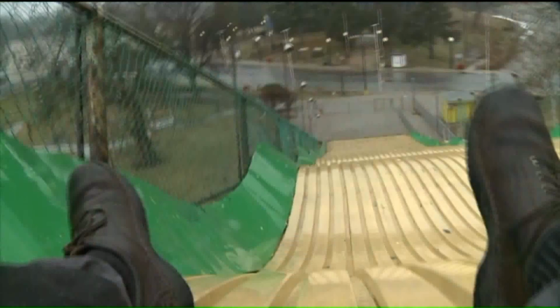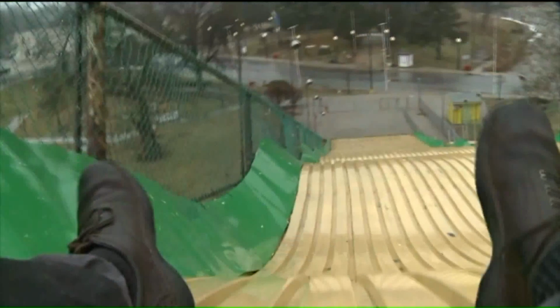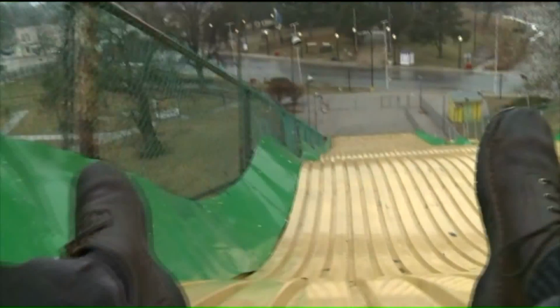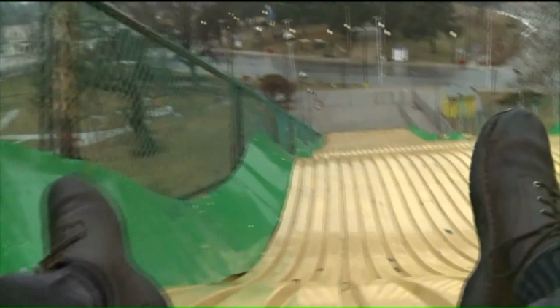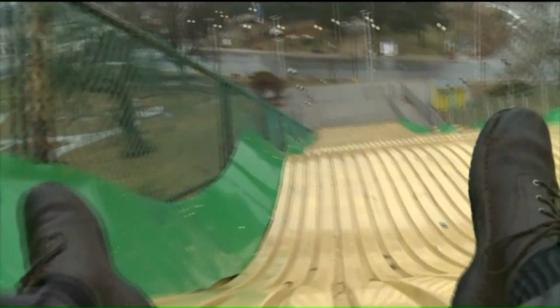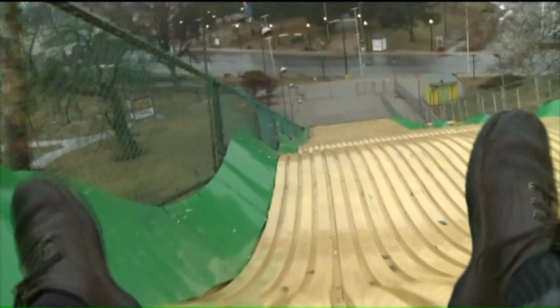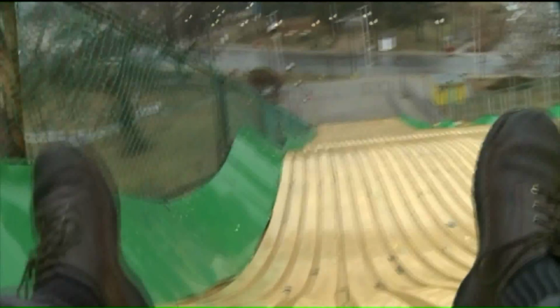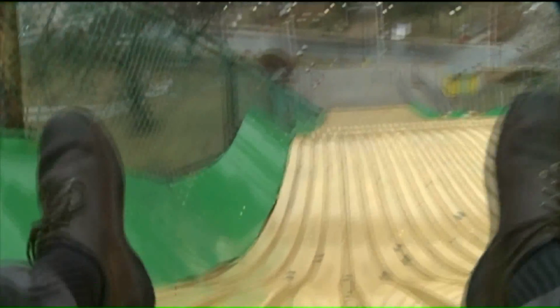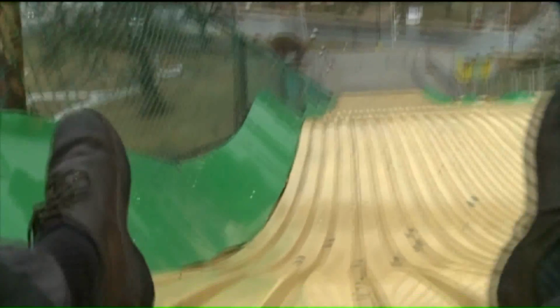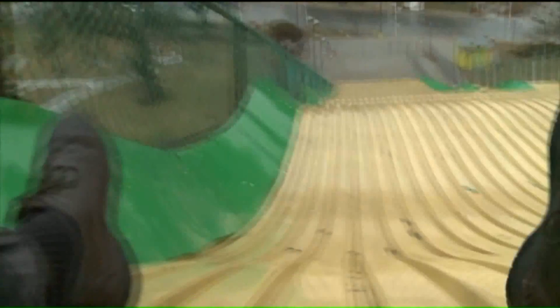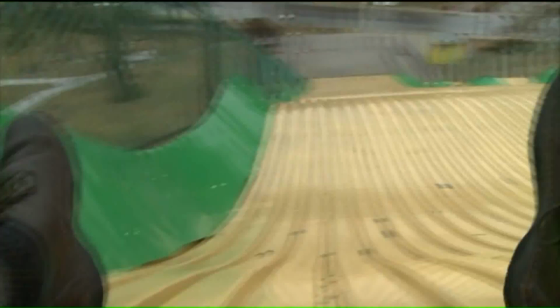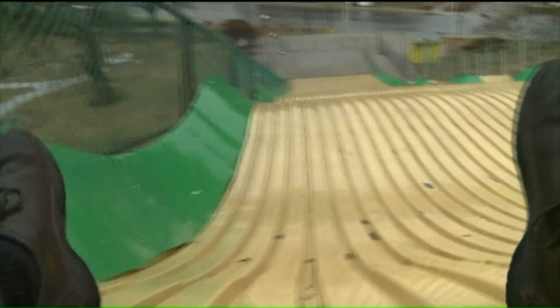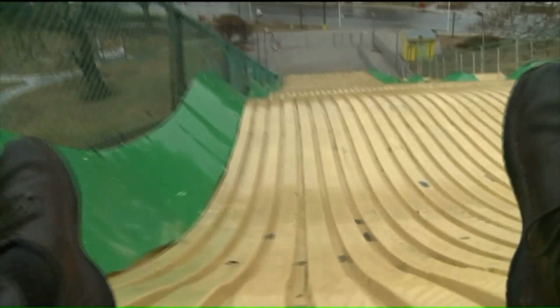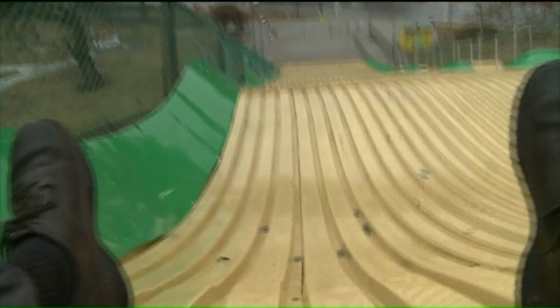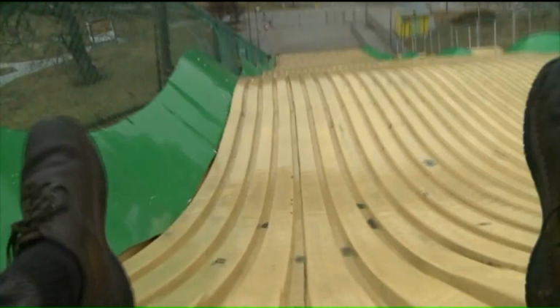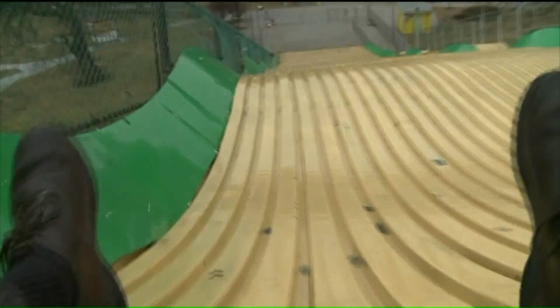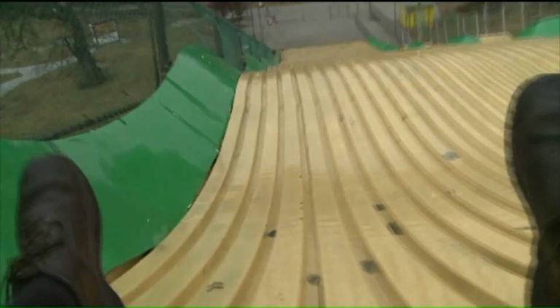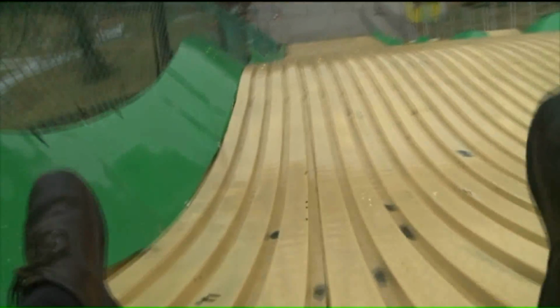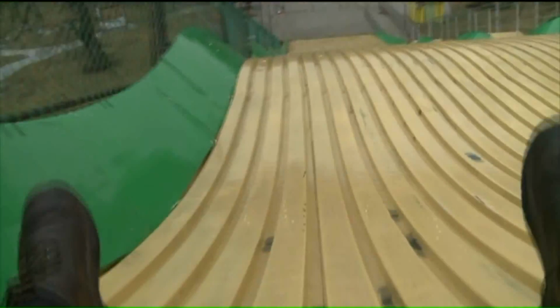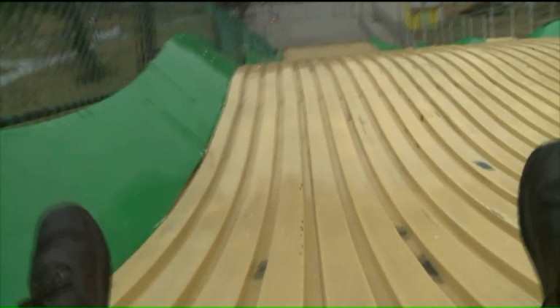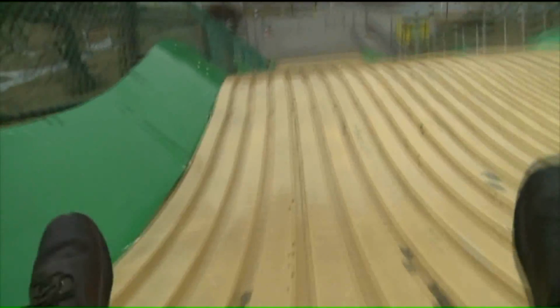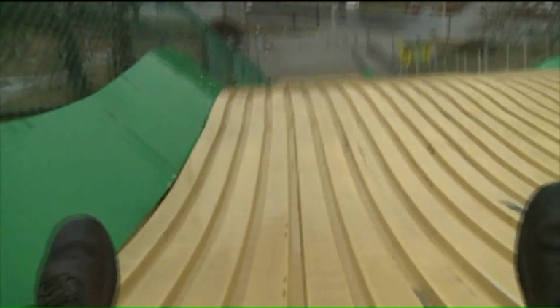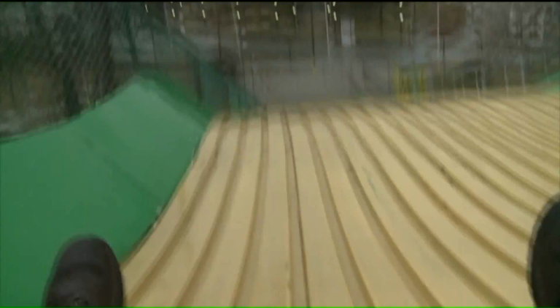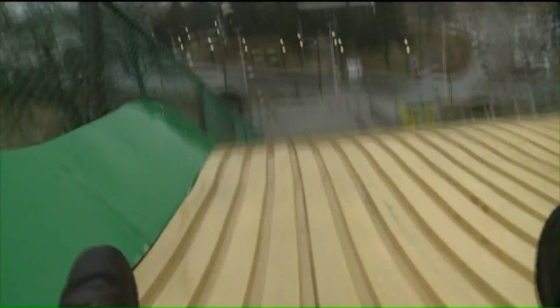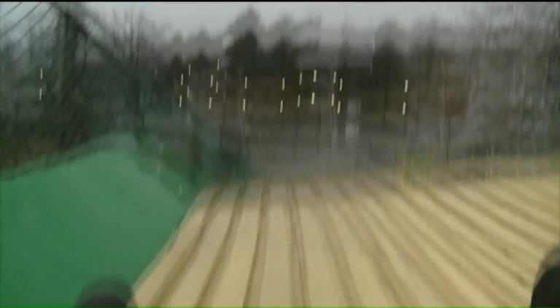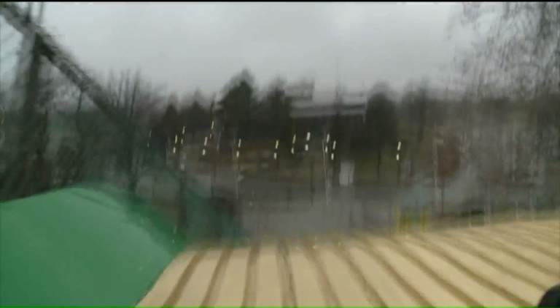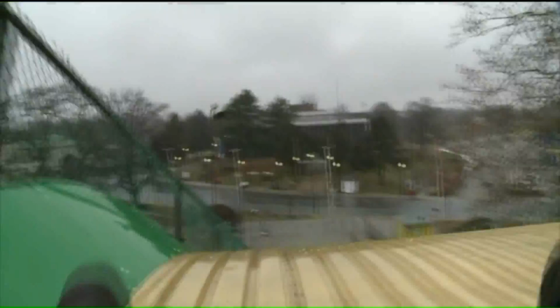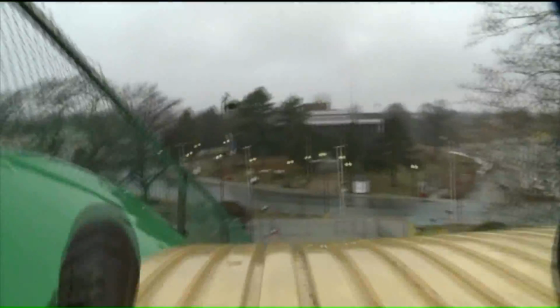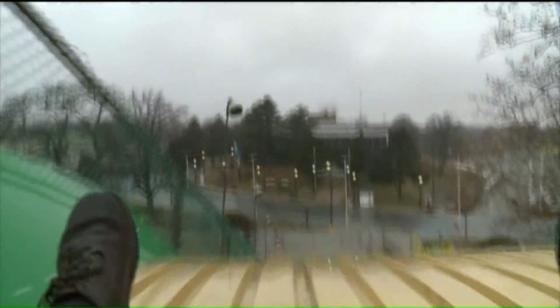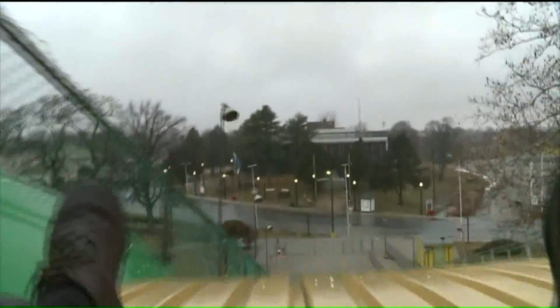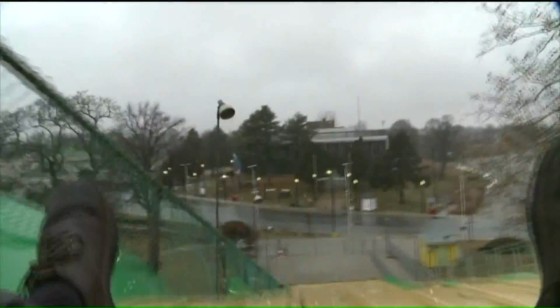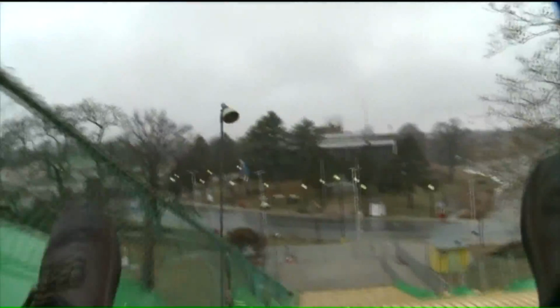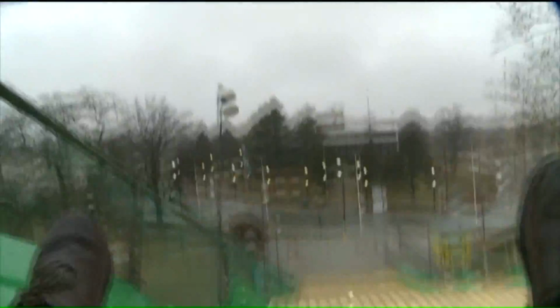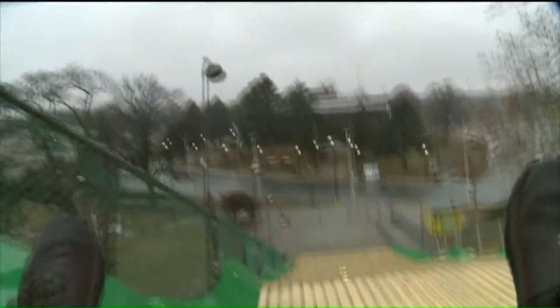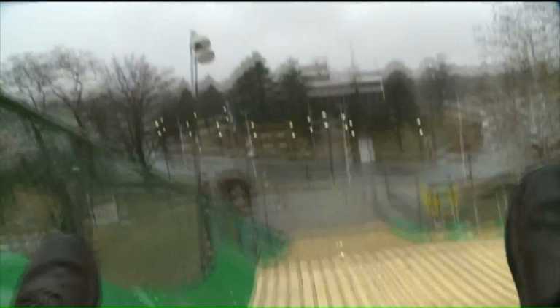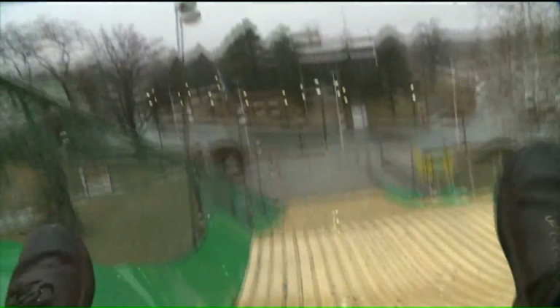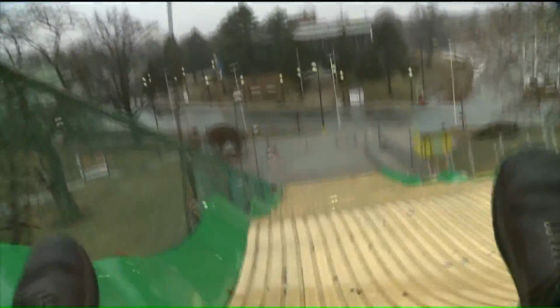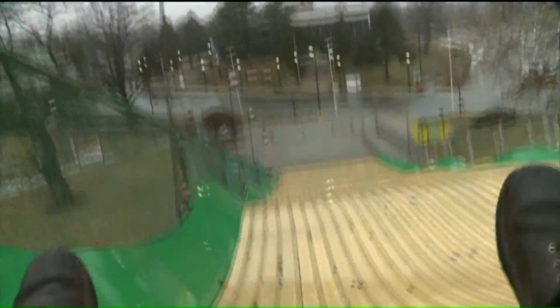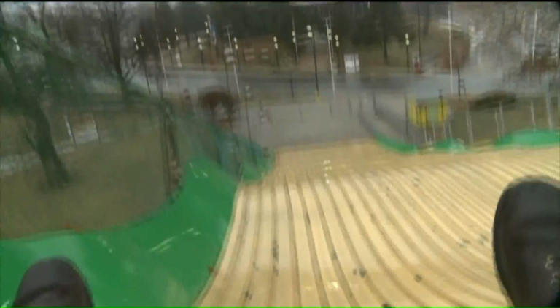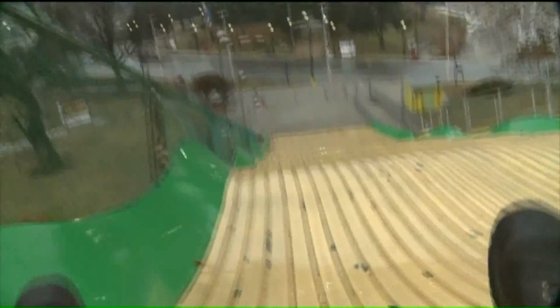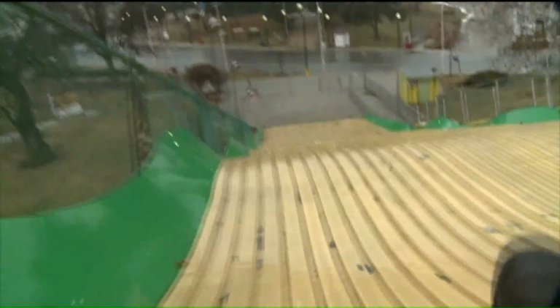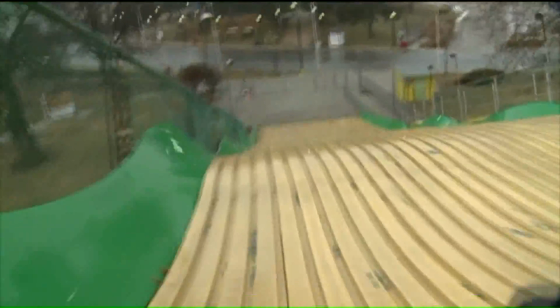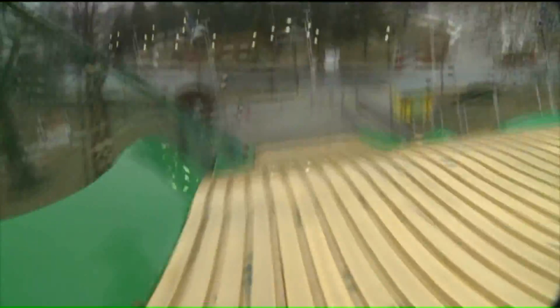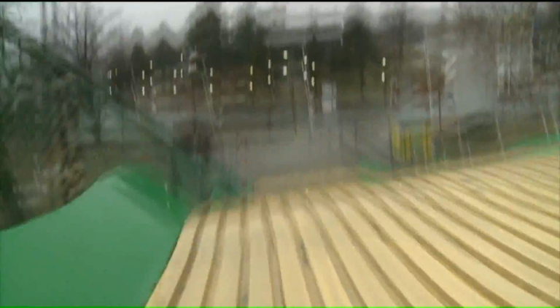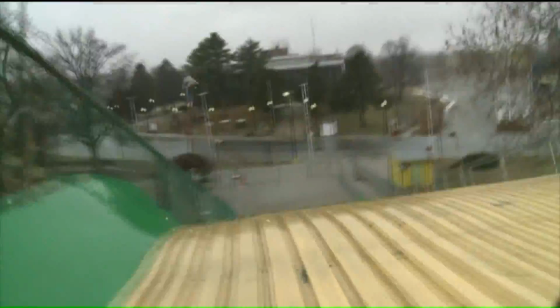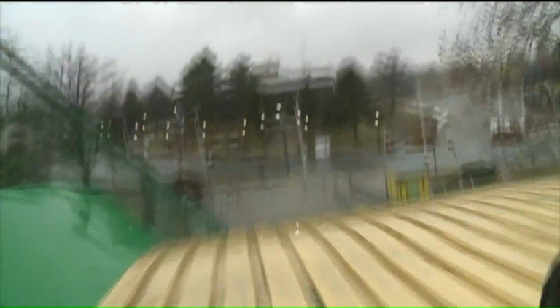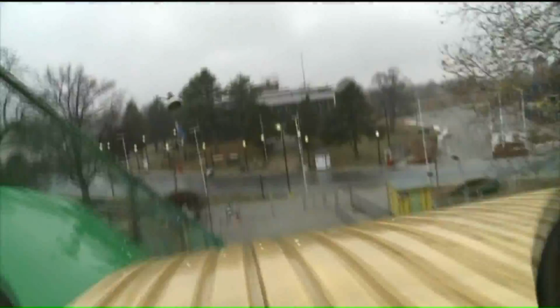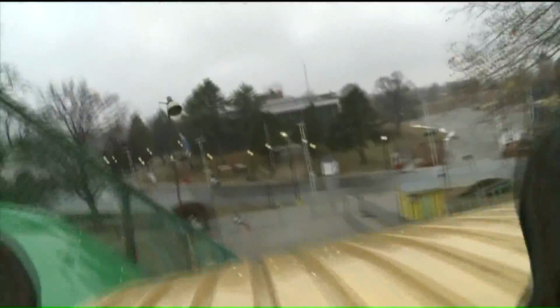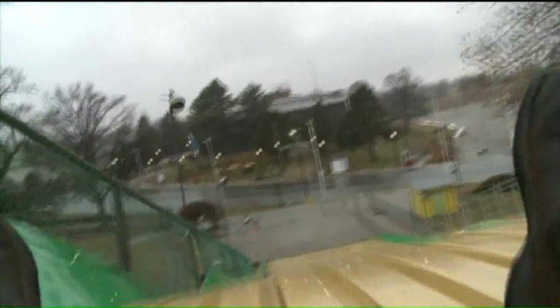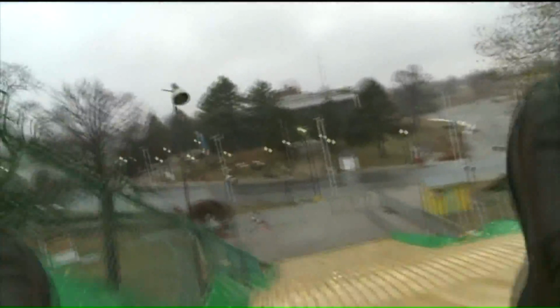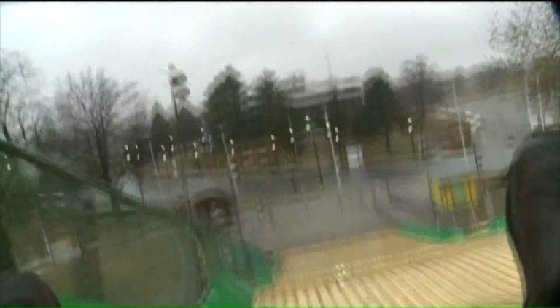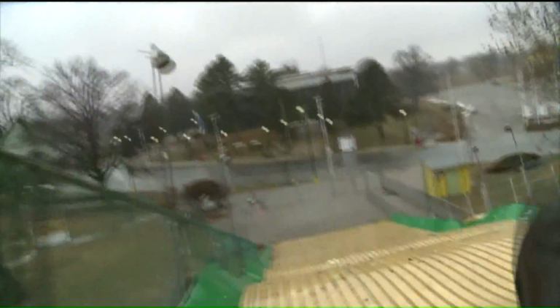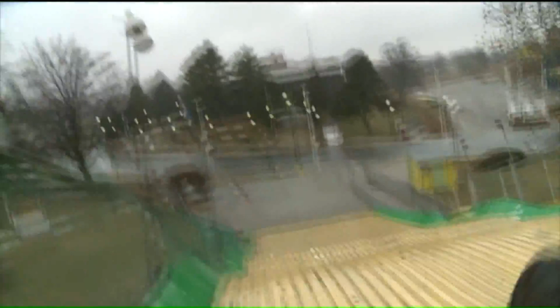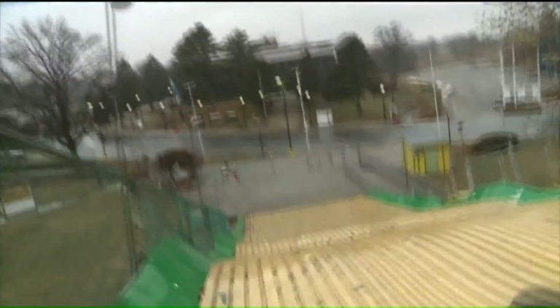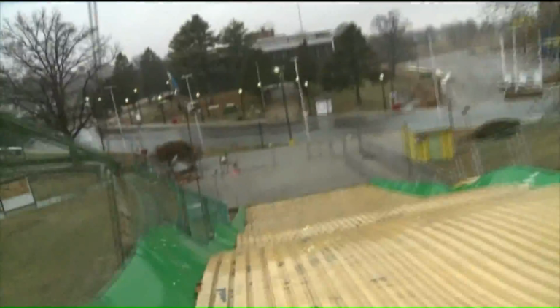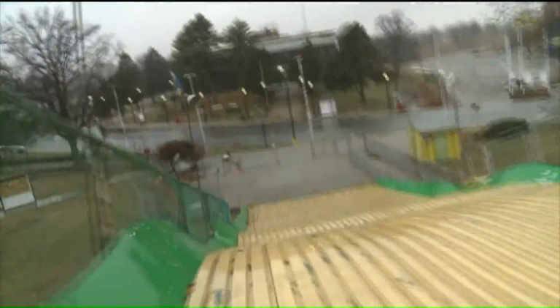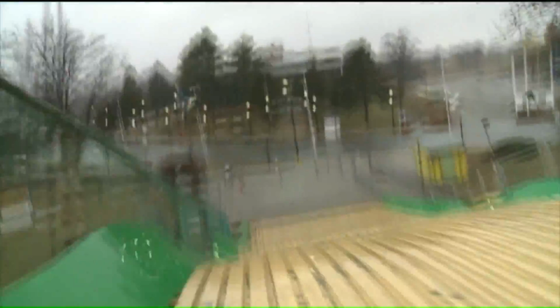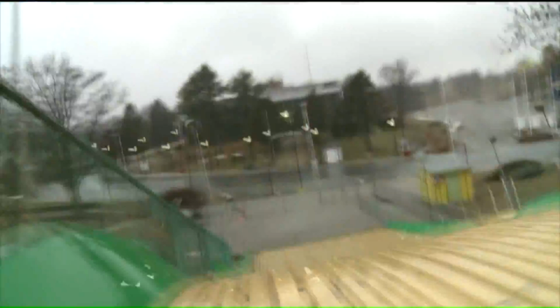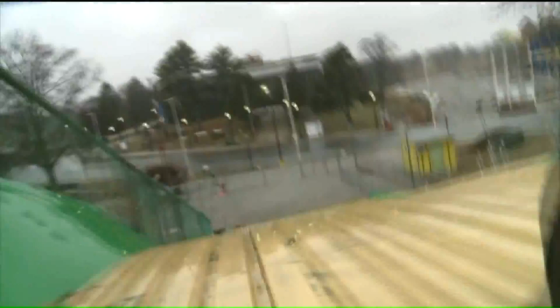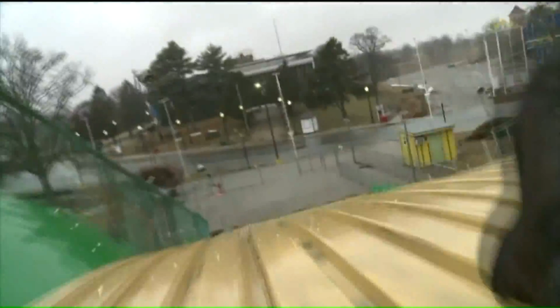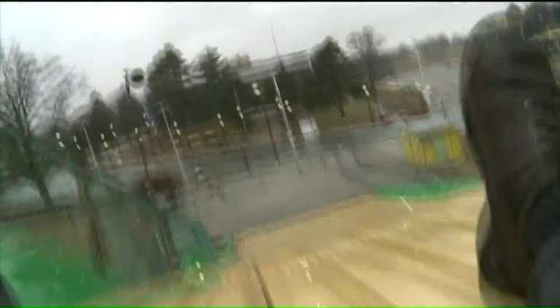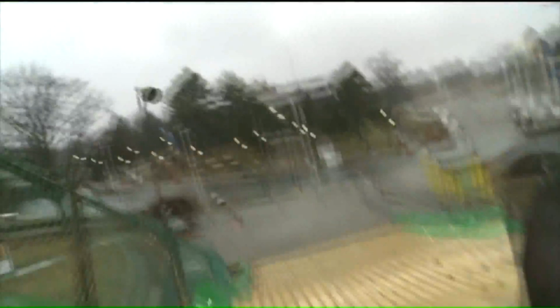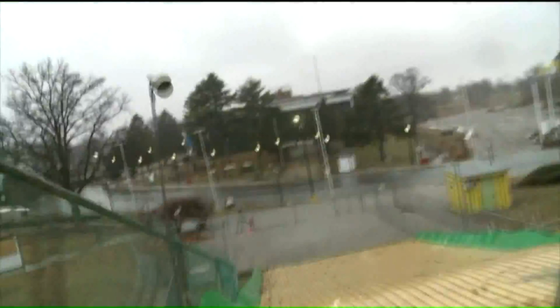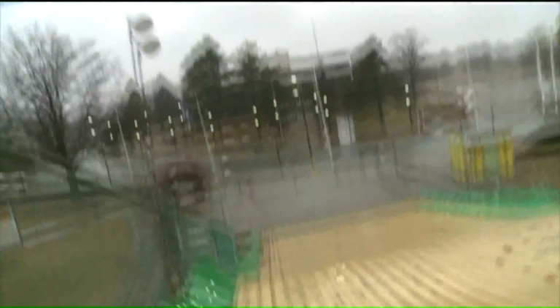In 2018, over the 10-day Illinois State Fair run, more than 16,000 people took a ride on the slide.